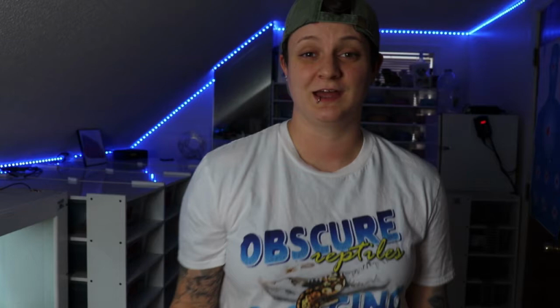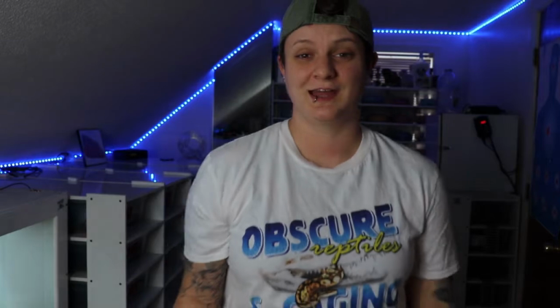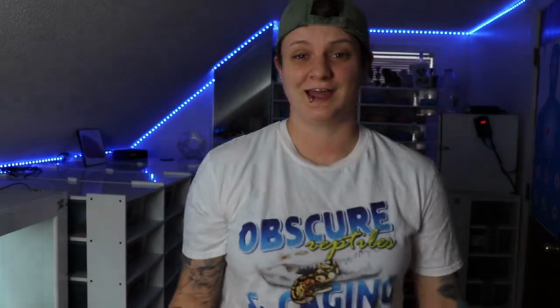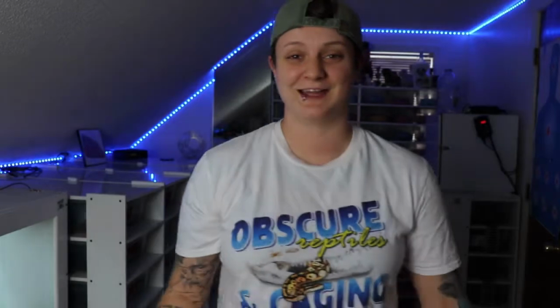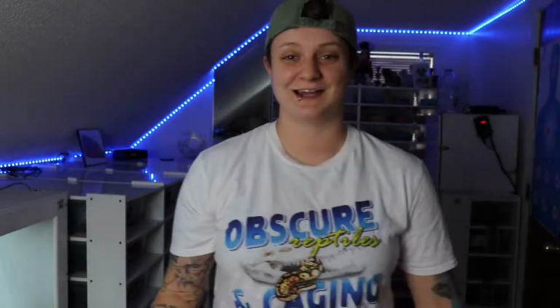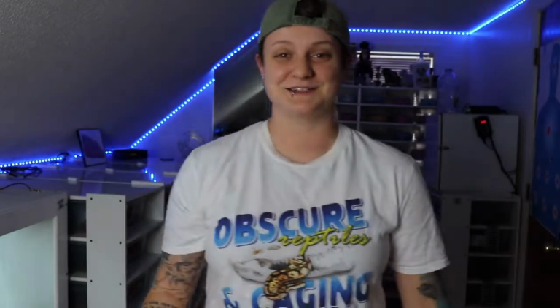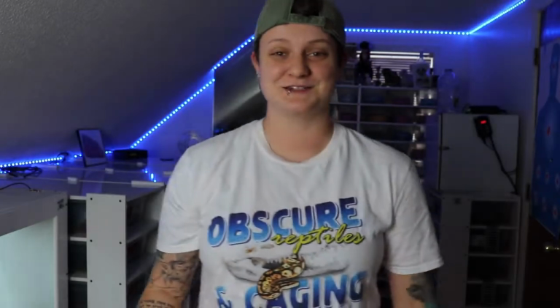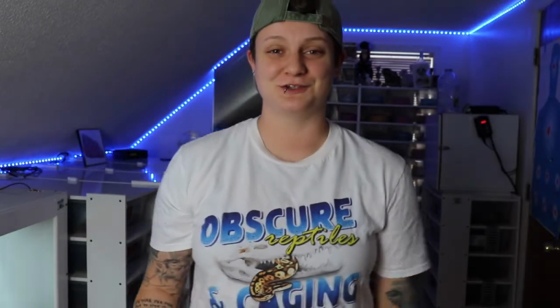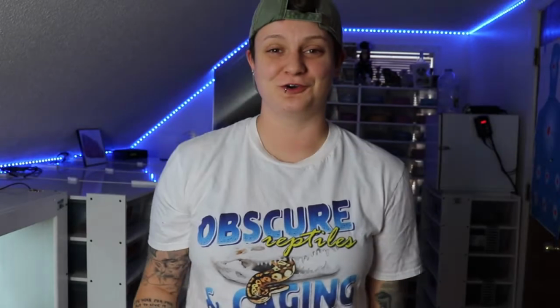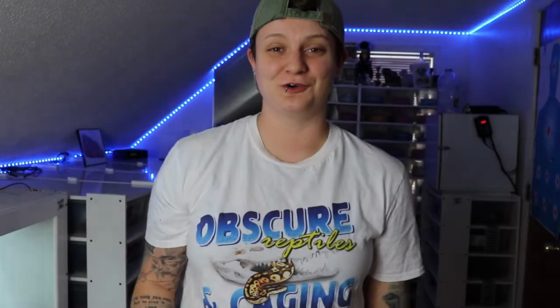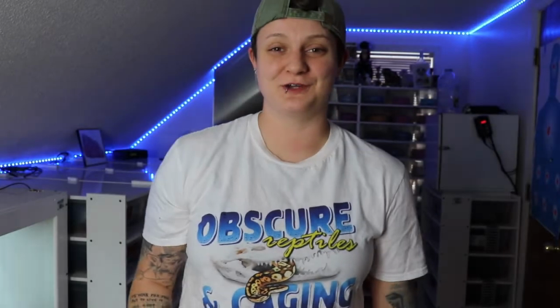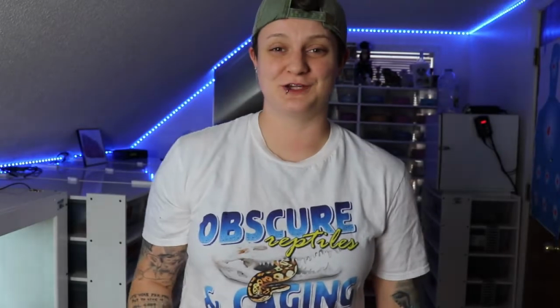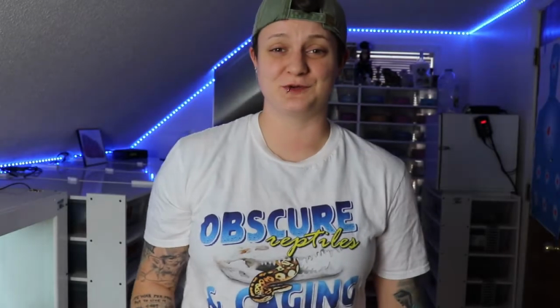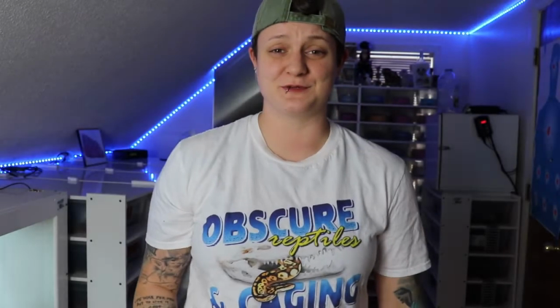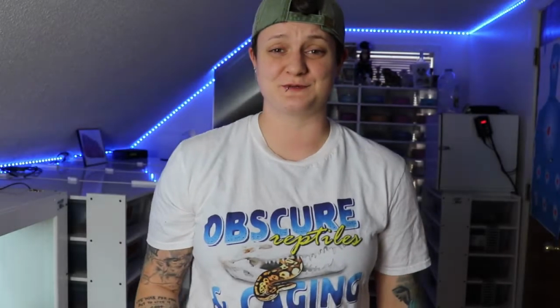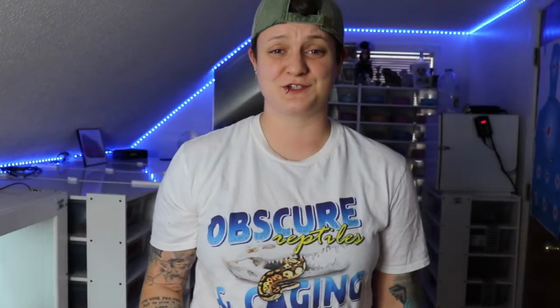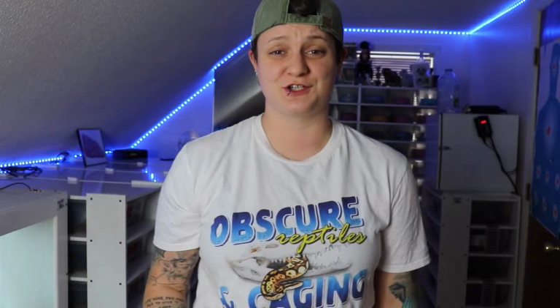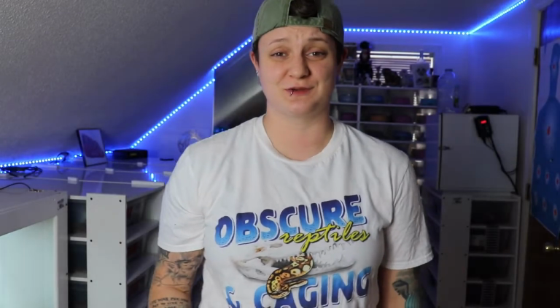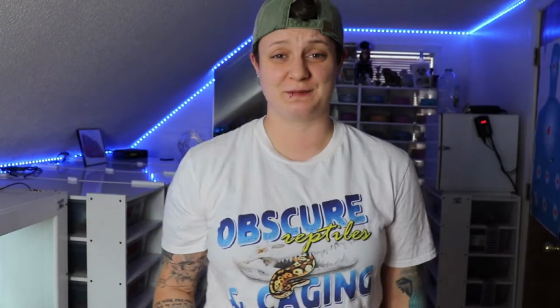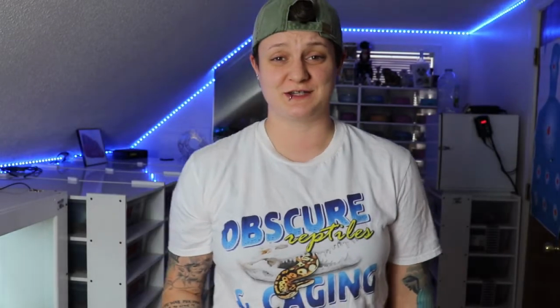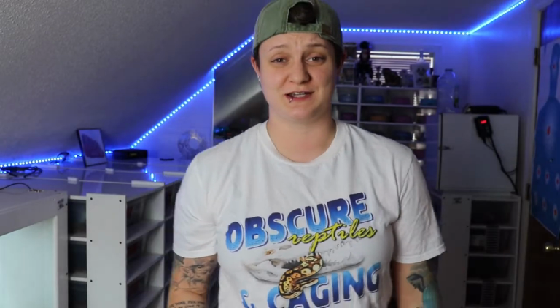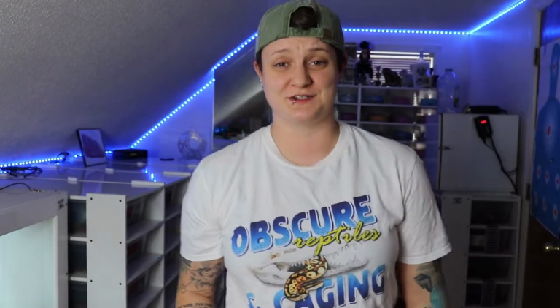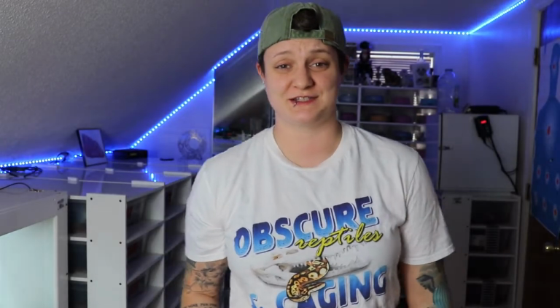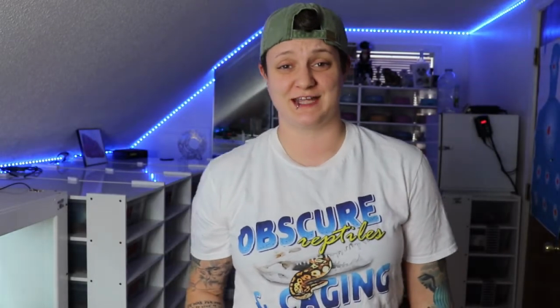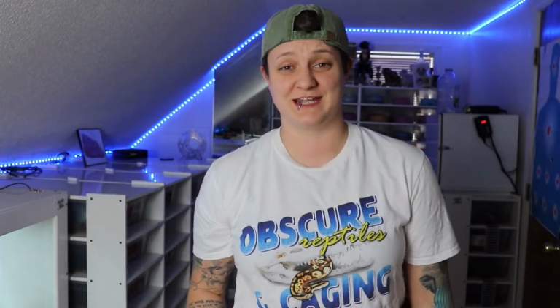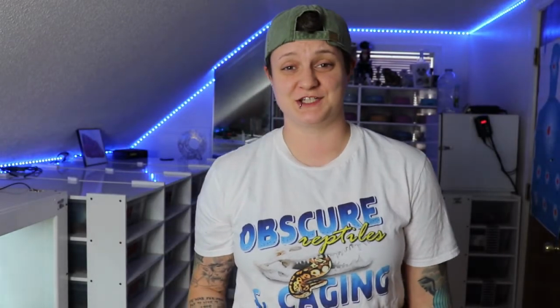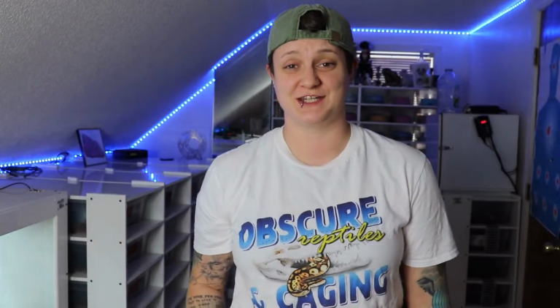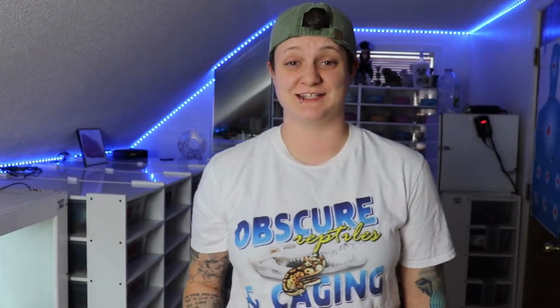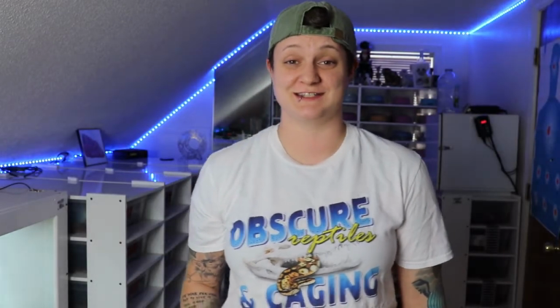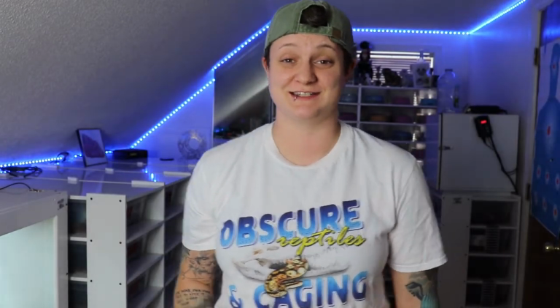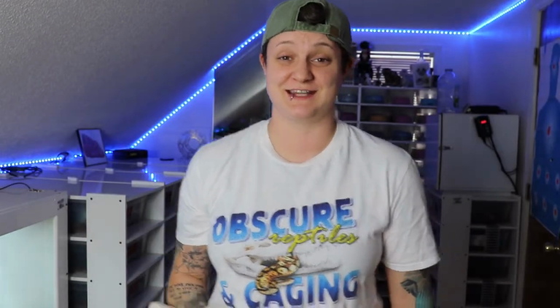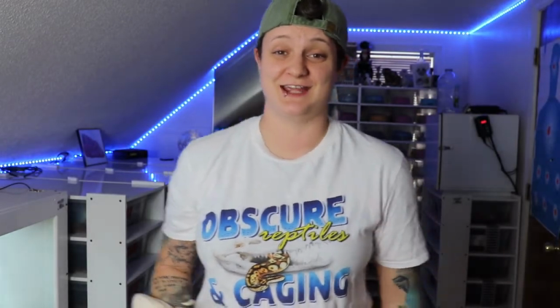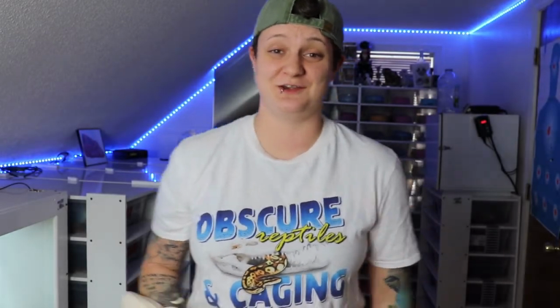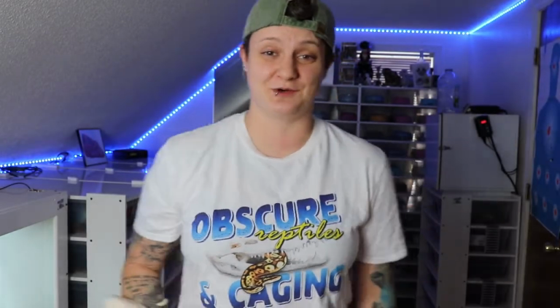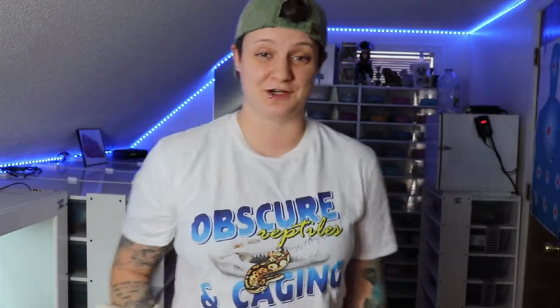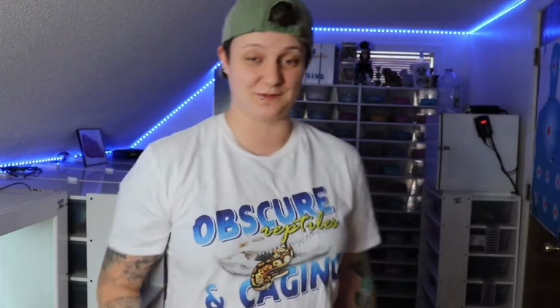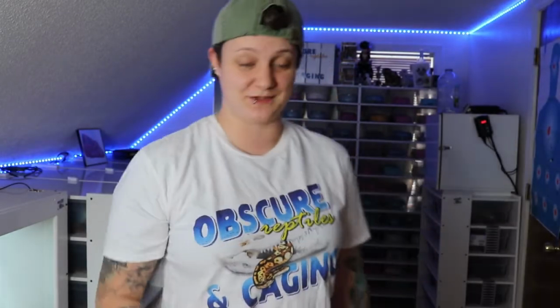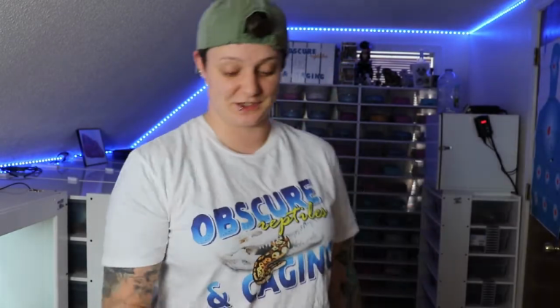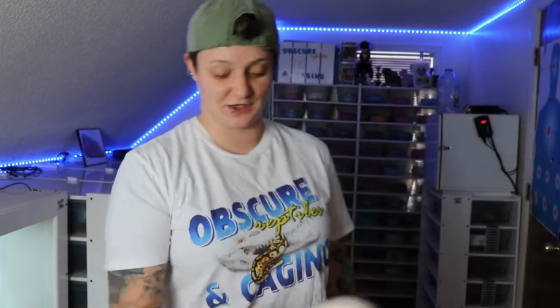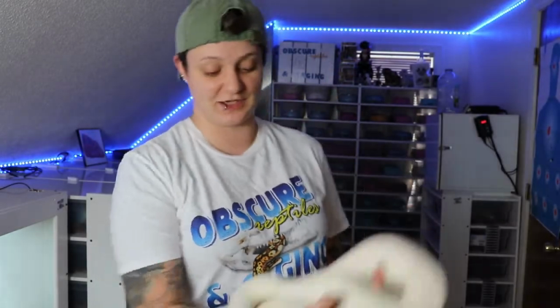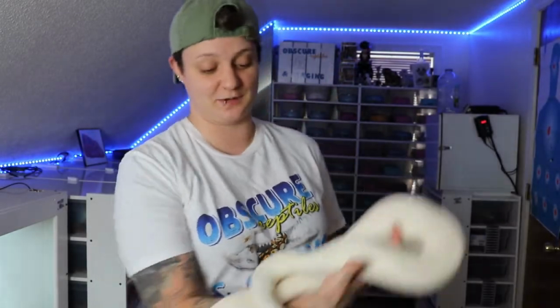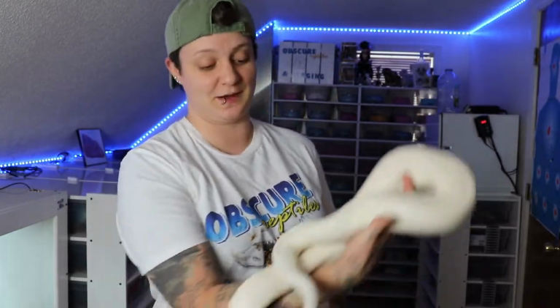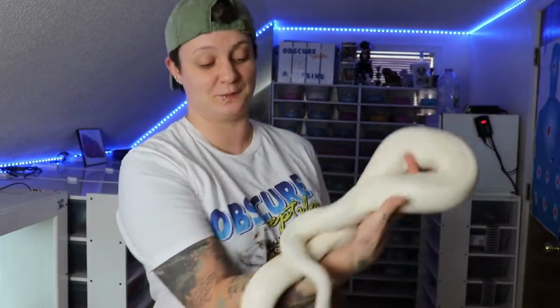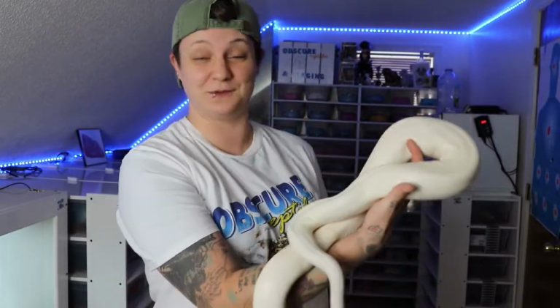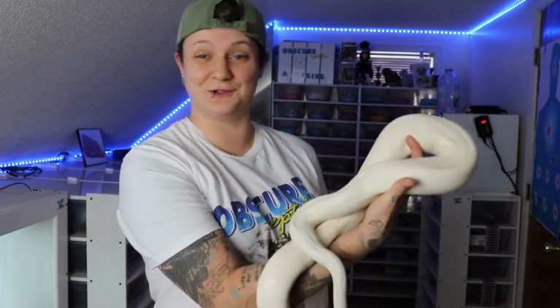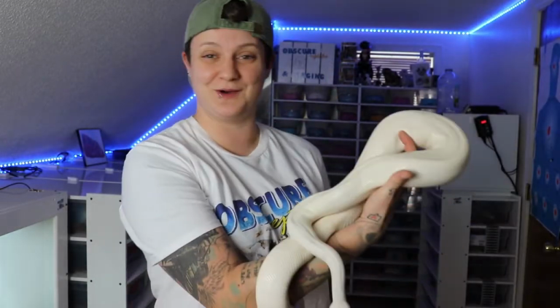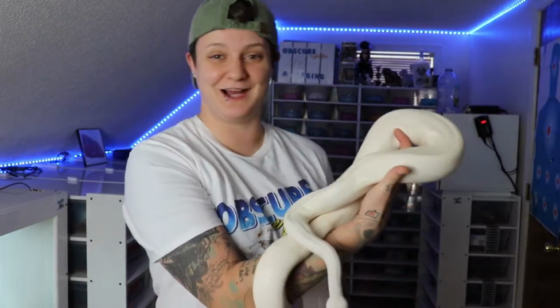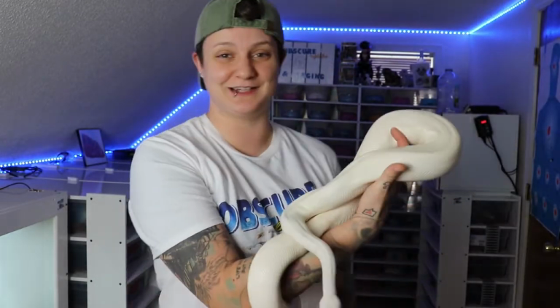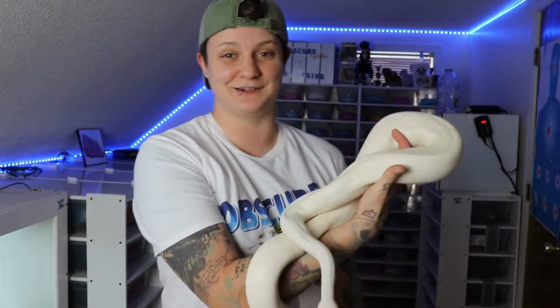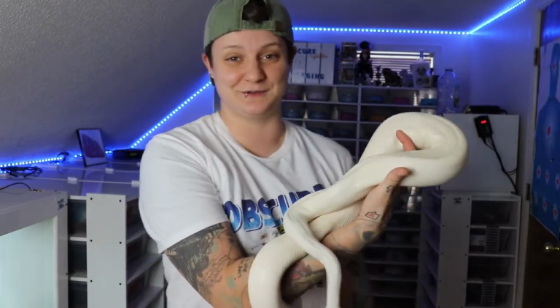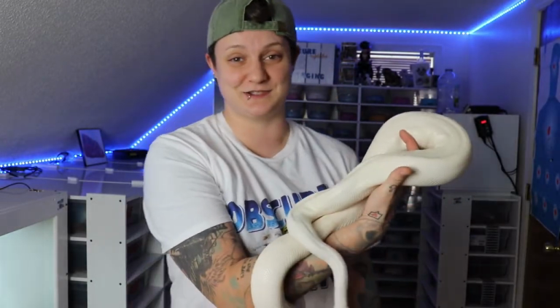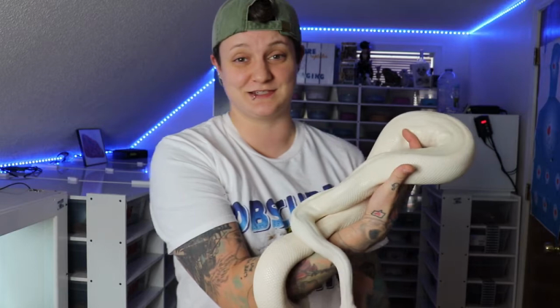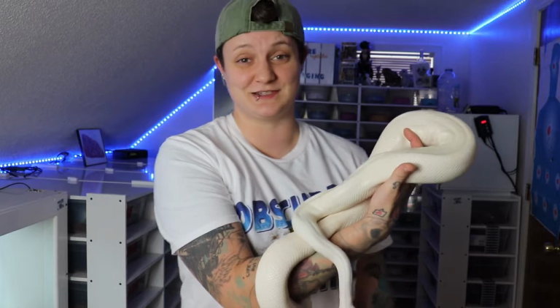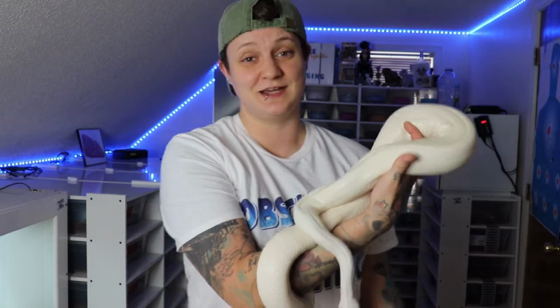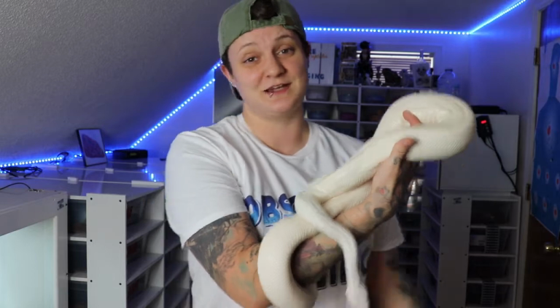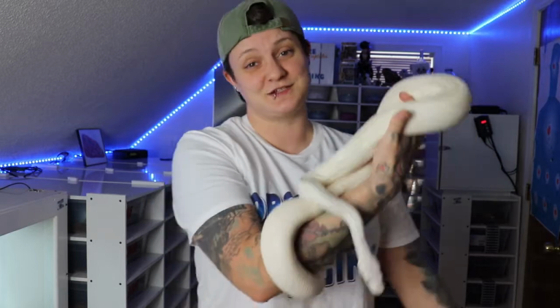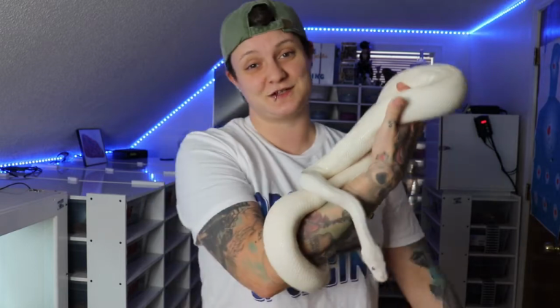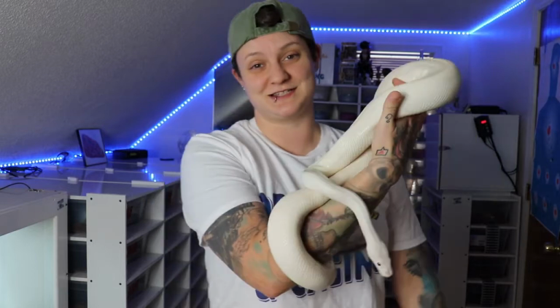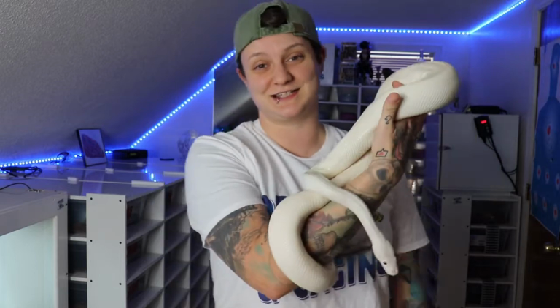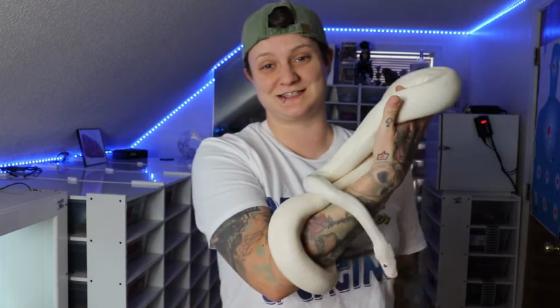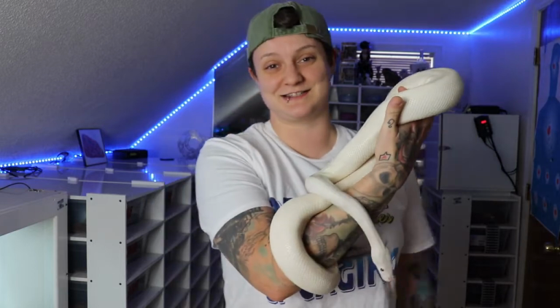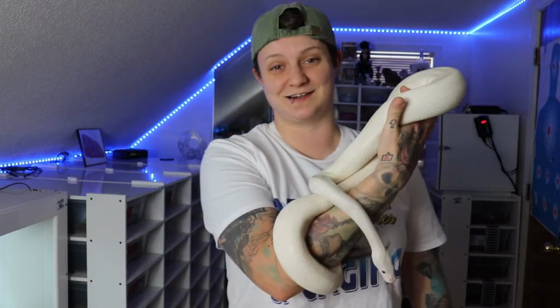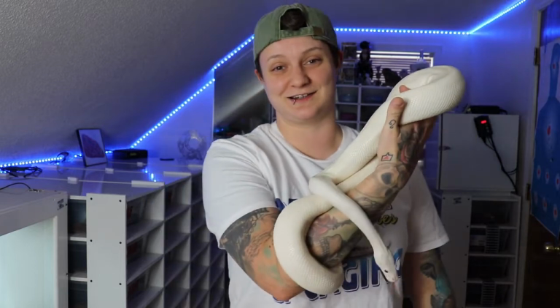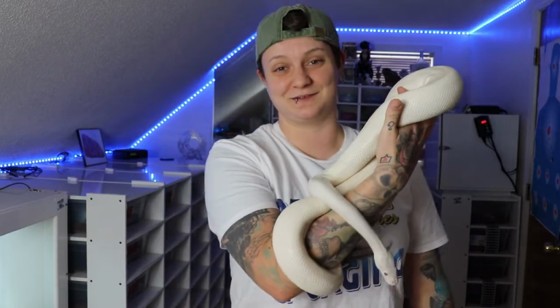Hey guys, Nicole here with Obscure Reptiles and Caging, and today we're going to be talking about Blue-Eyed Lucys. So let's get started.